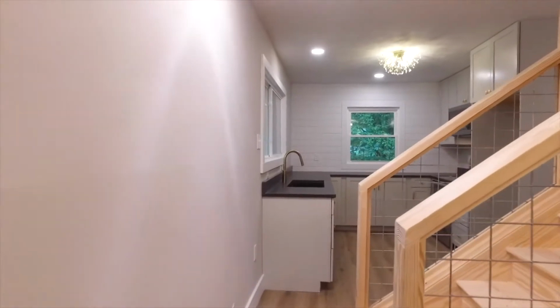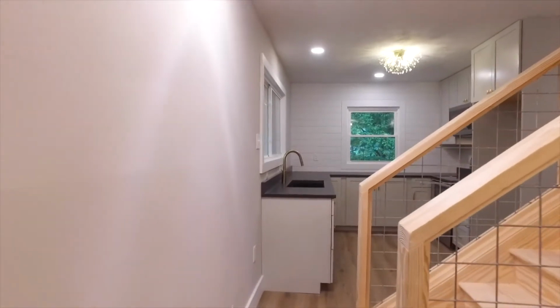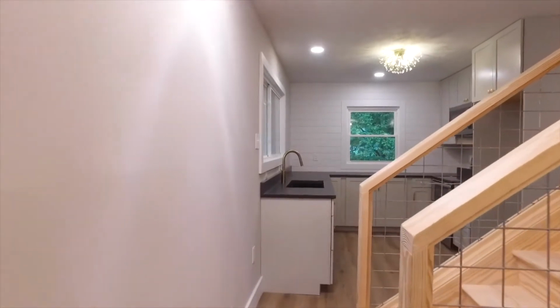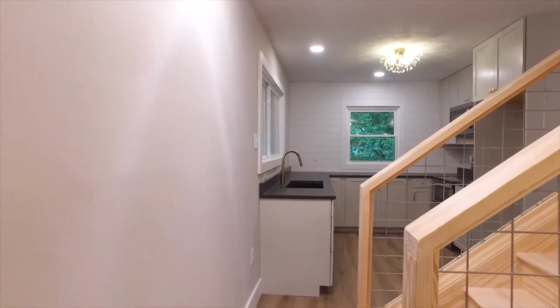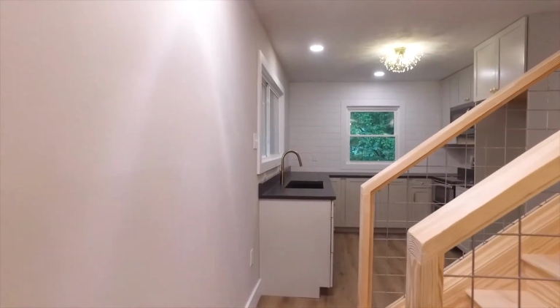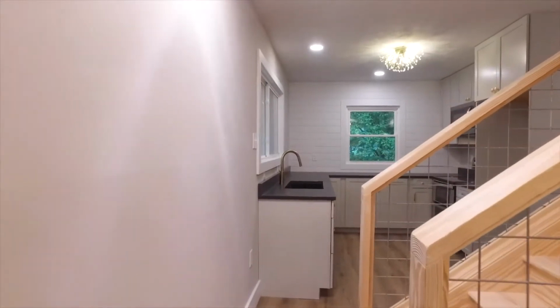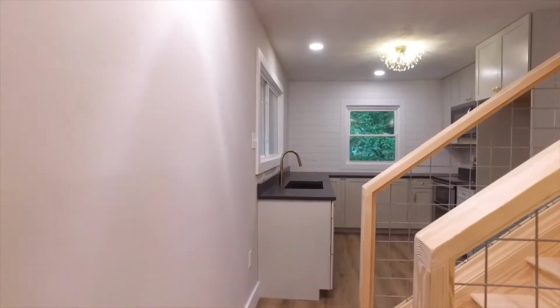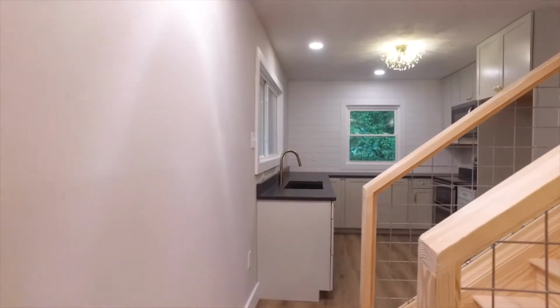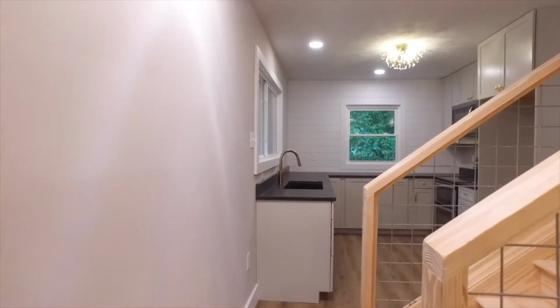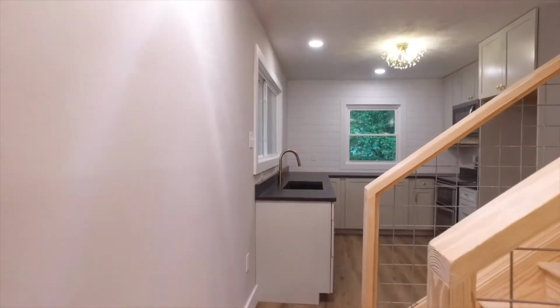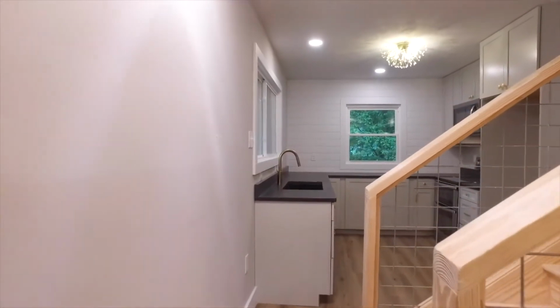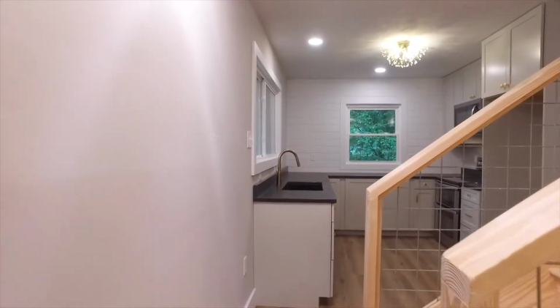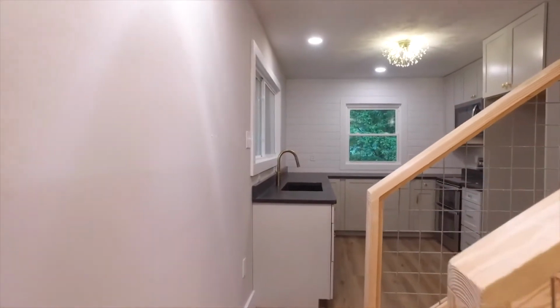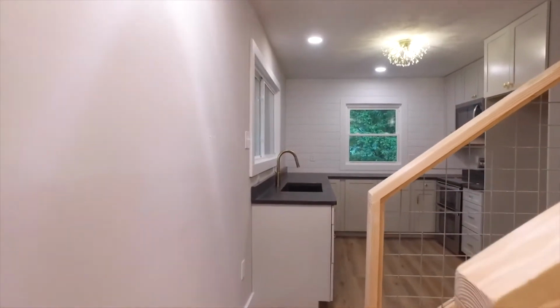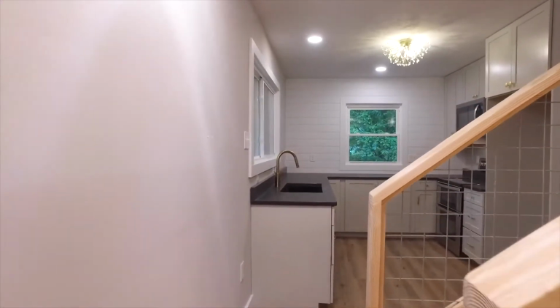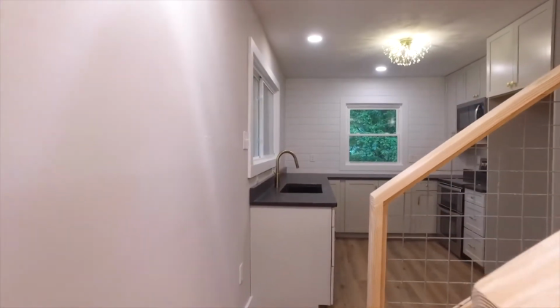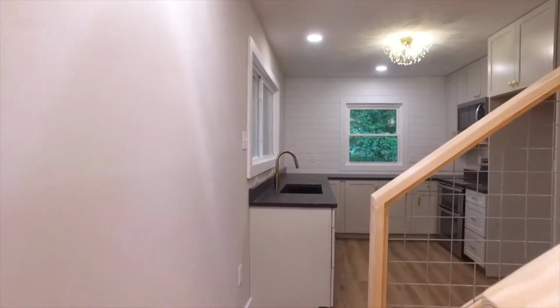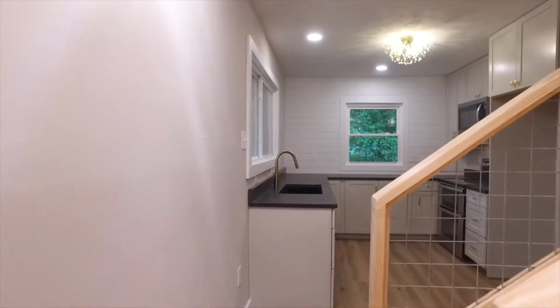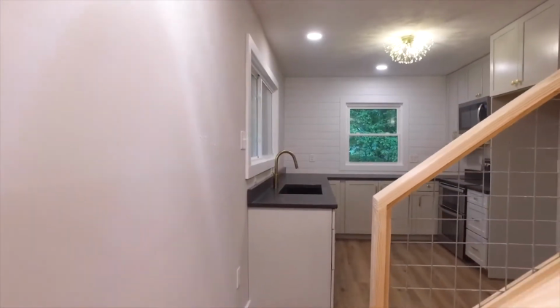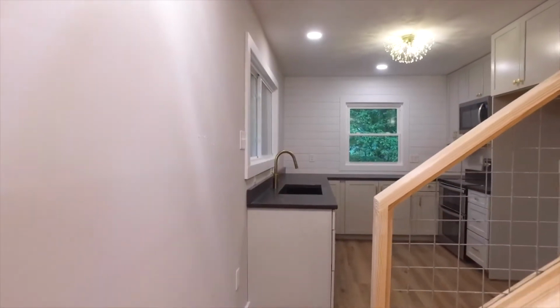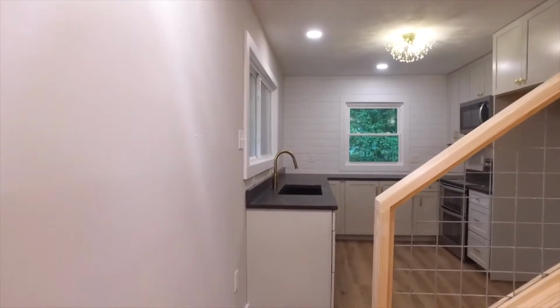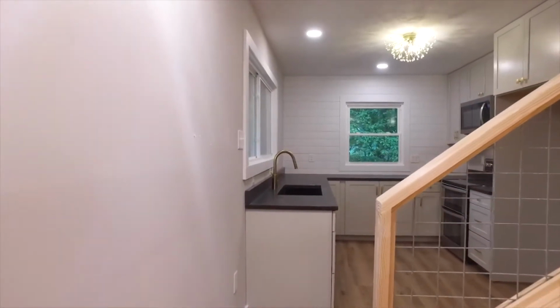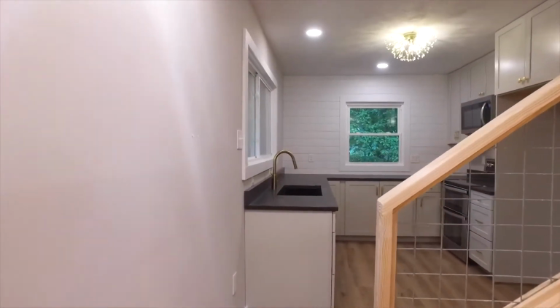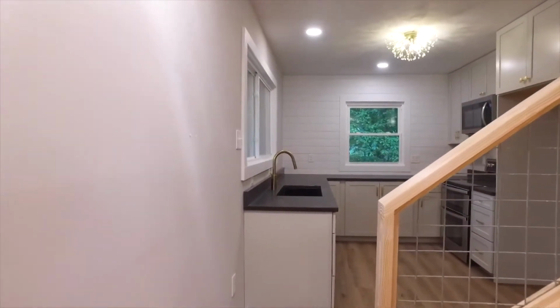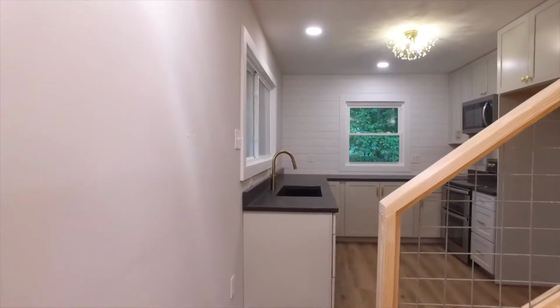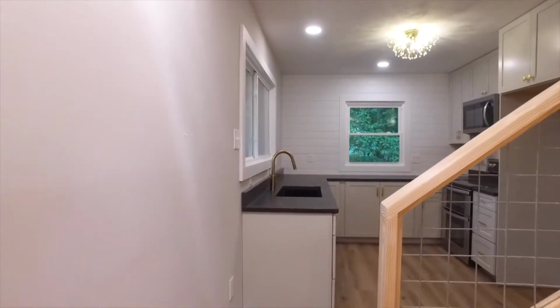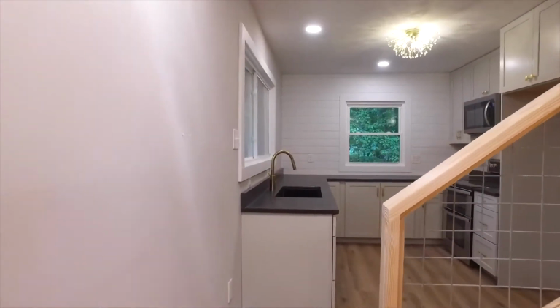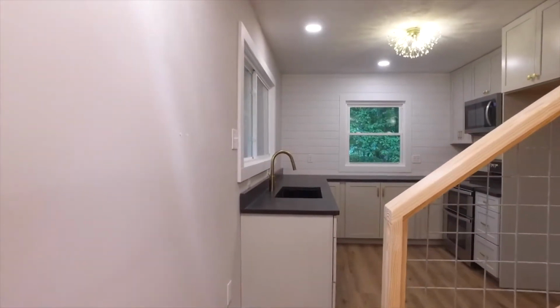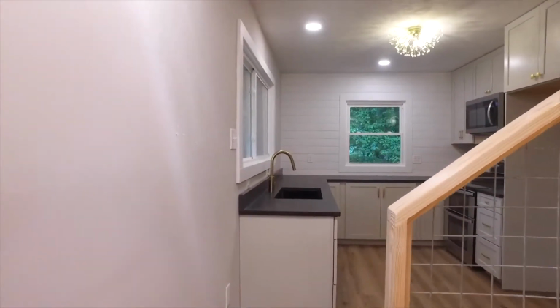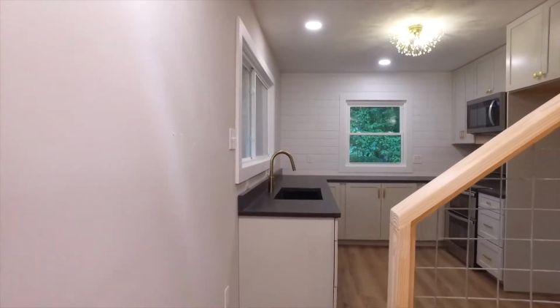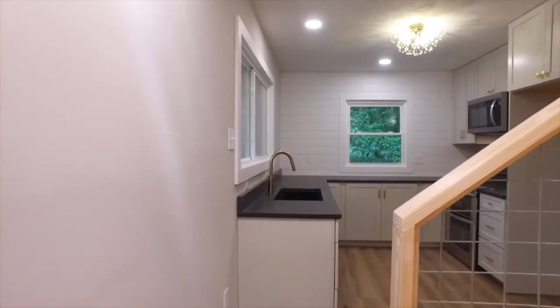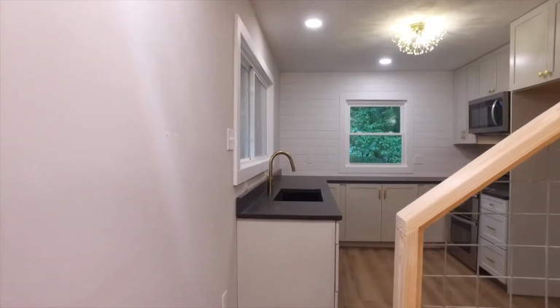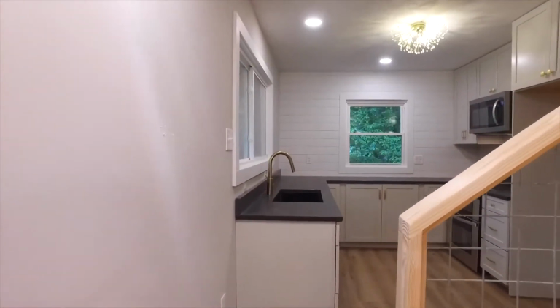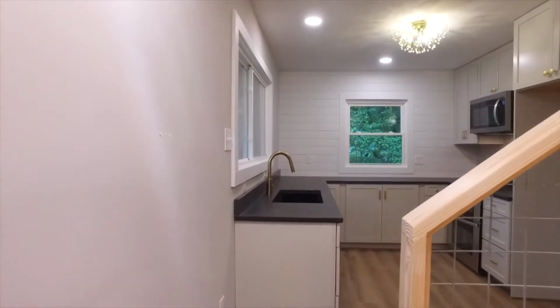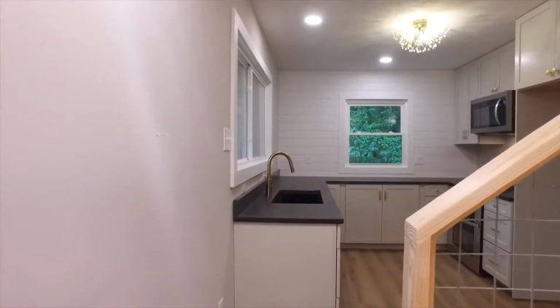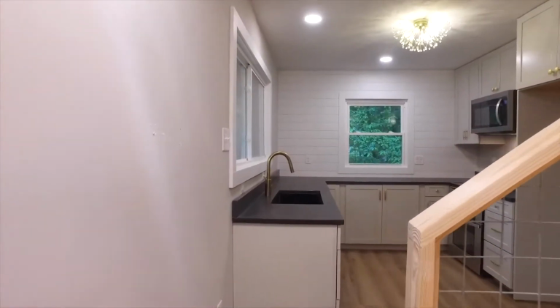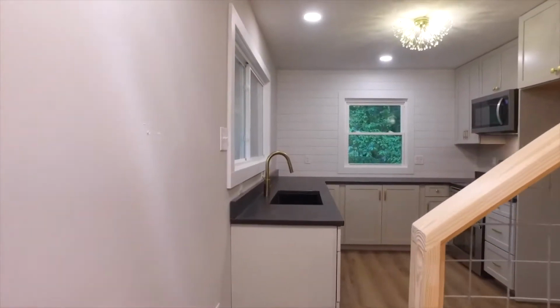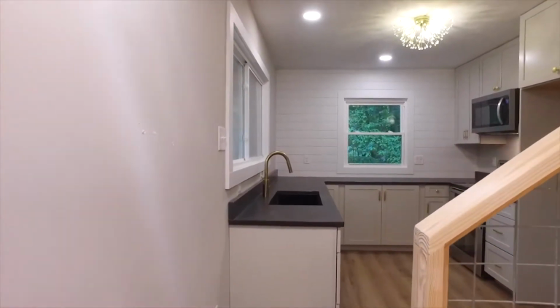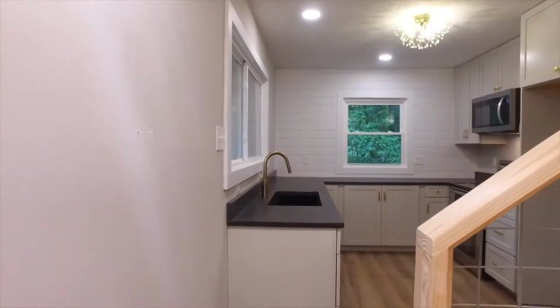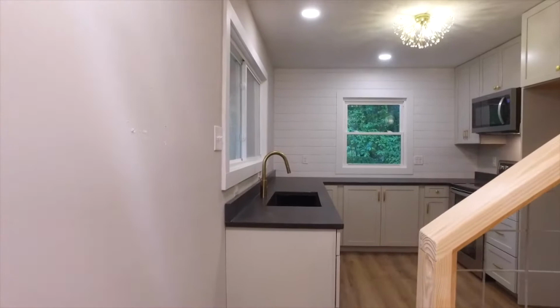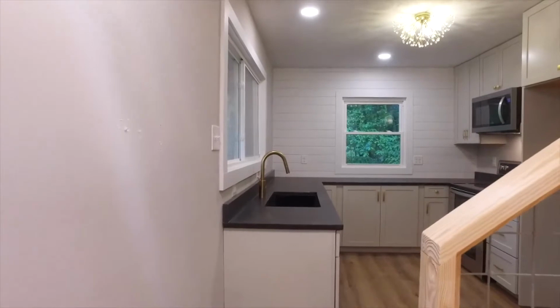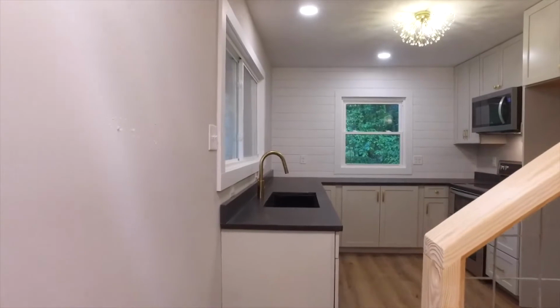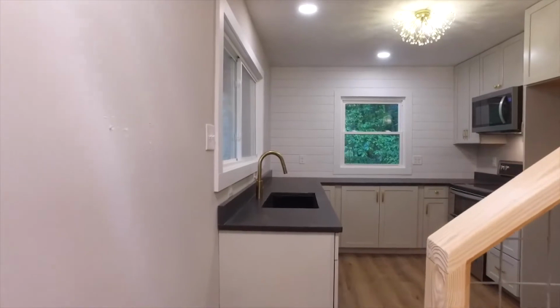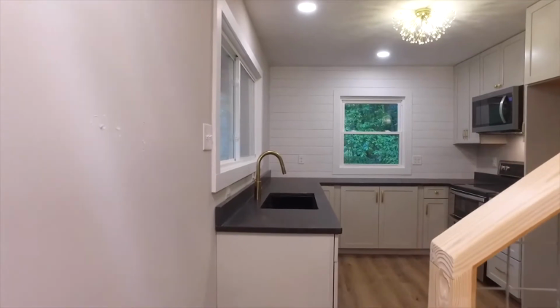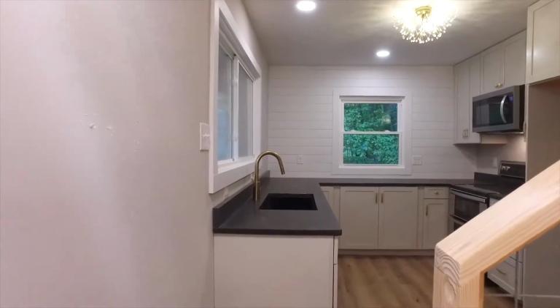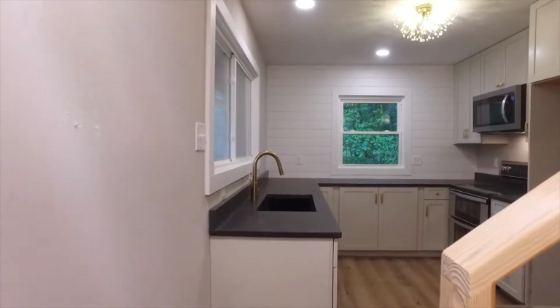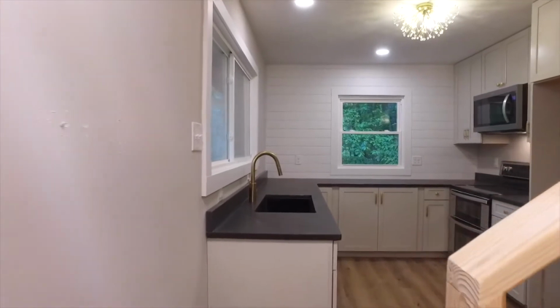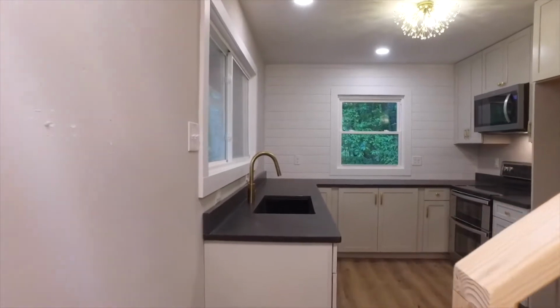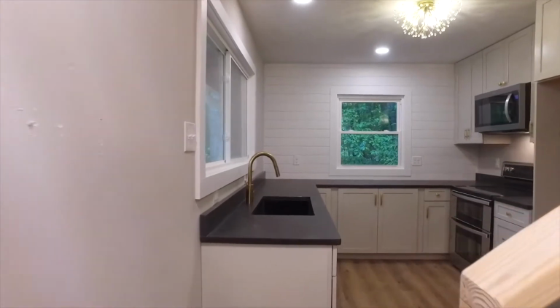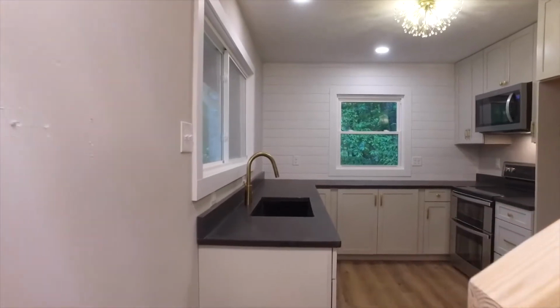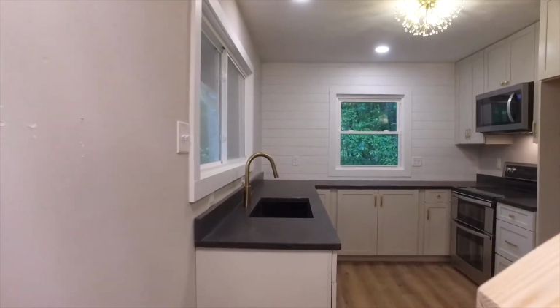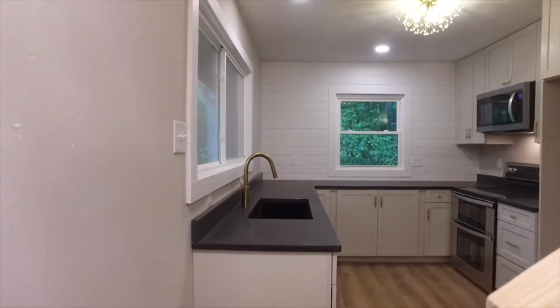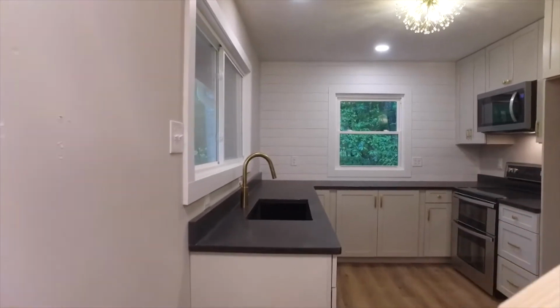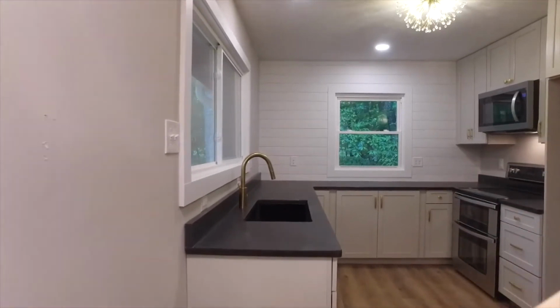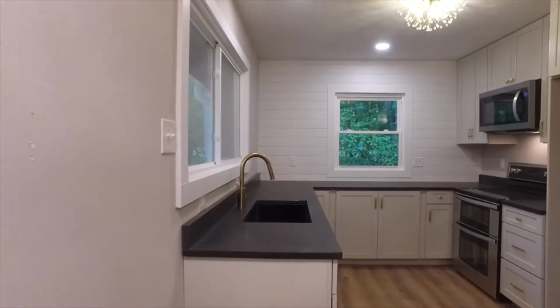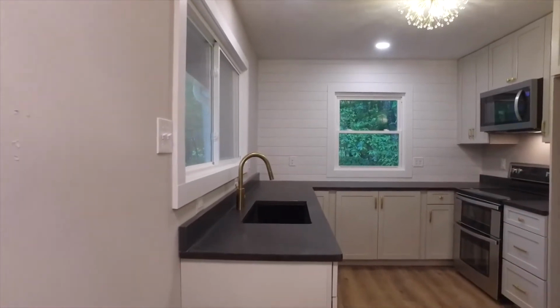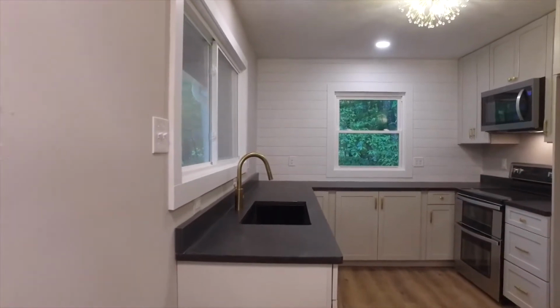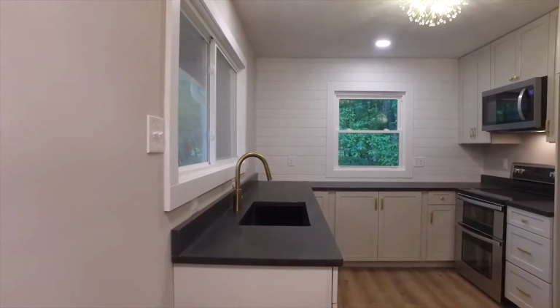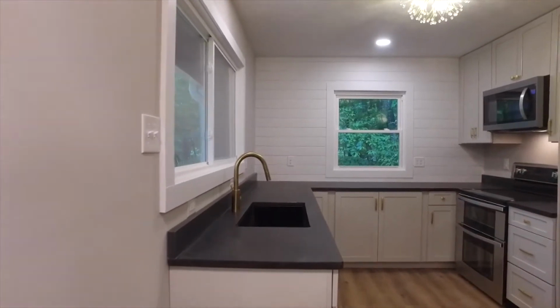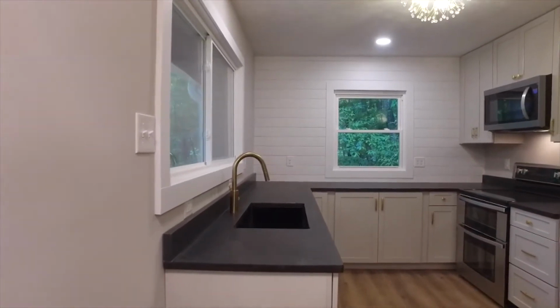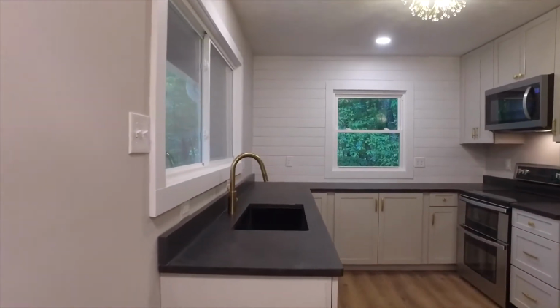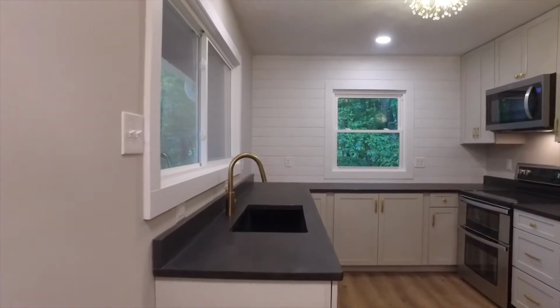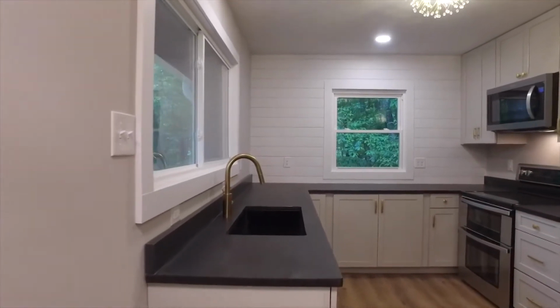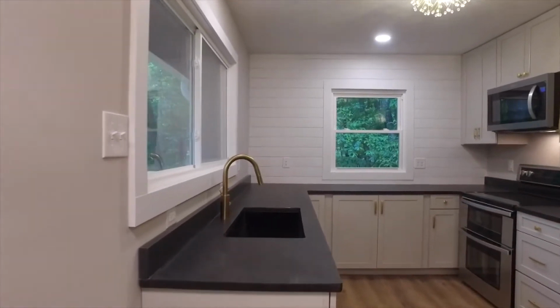You'll enjoy a beautiful updated kitchen with custom cabinets and new high-end appliances.